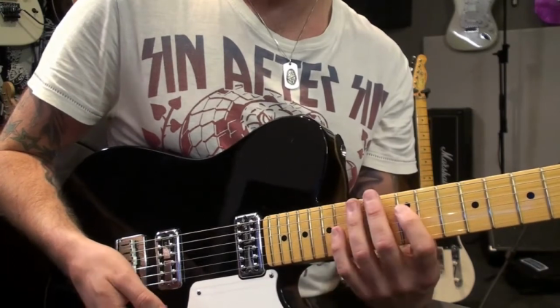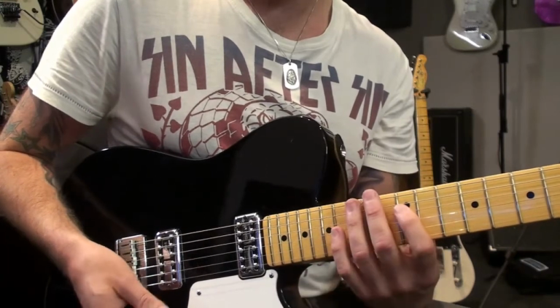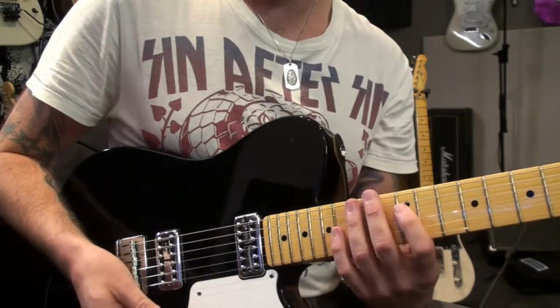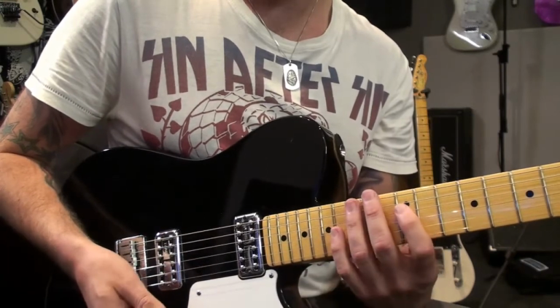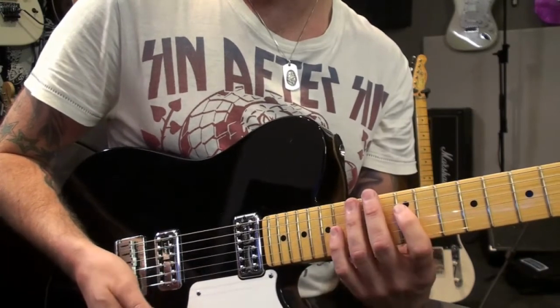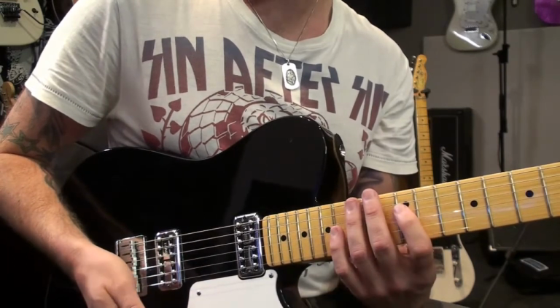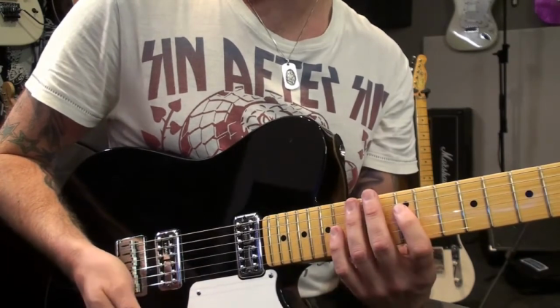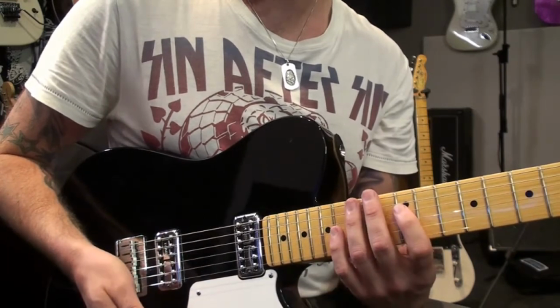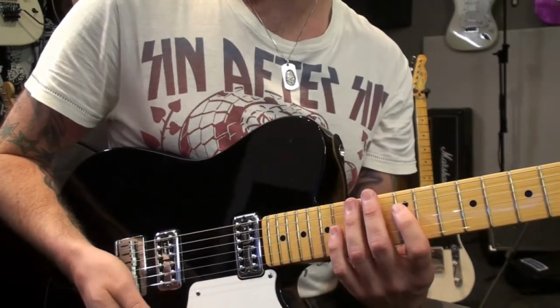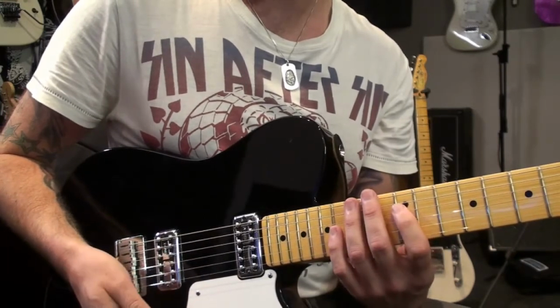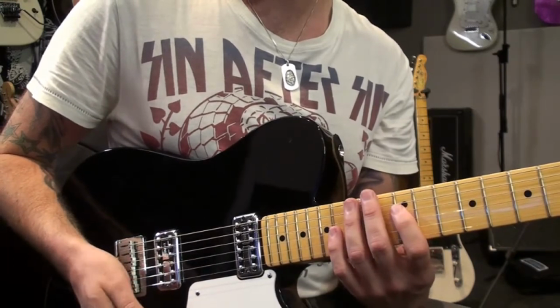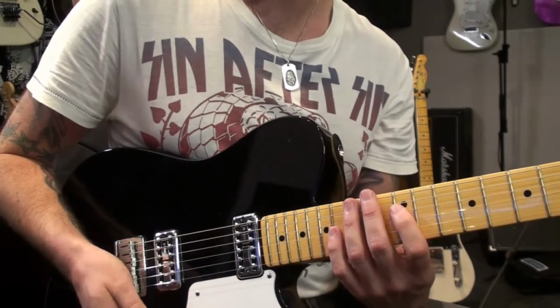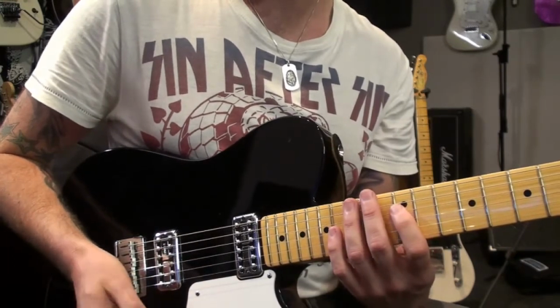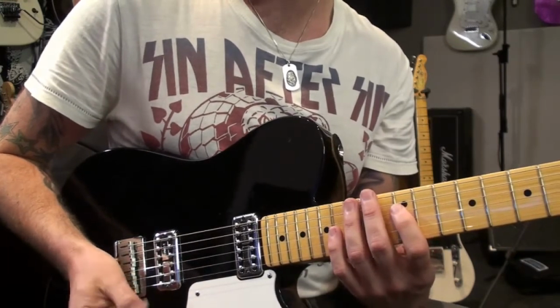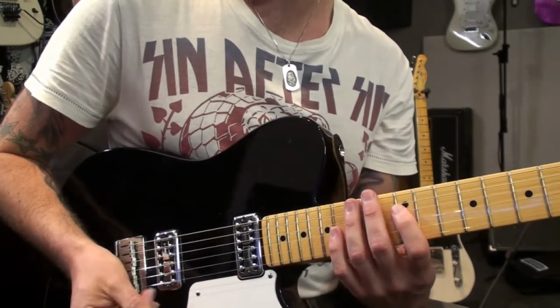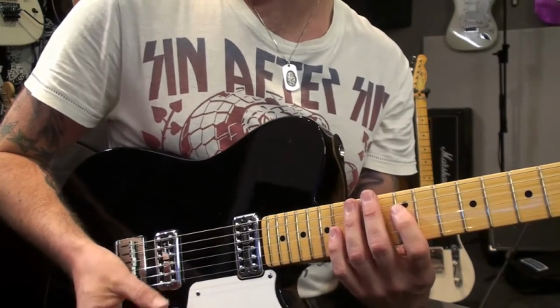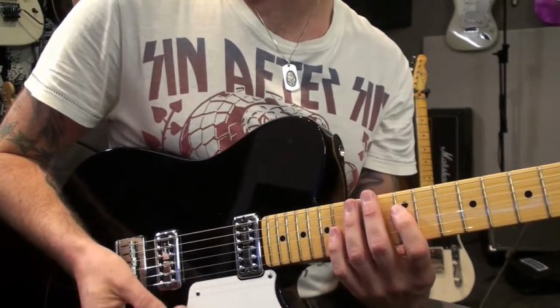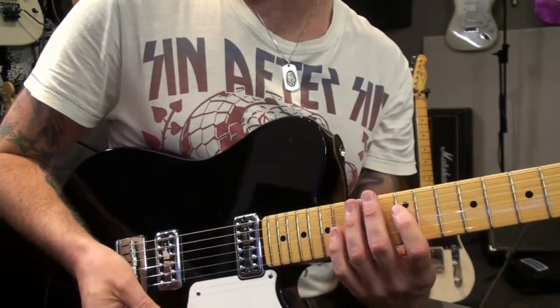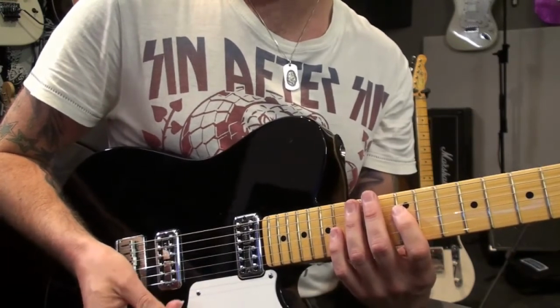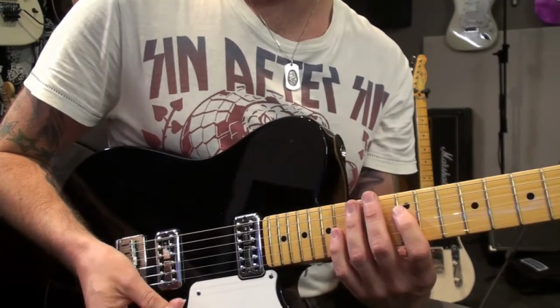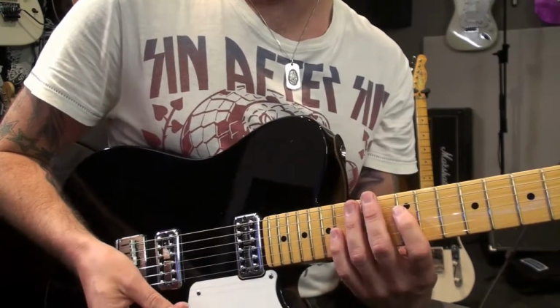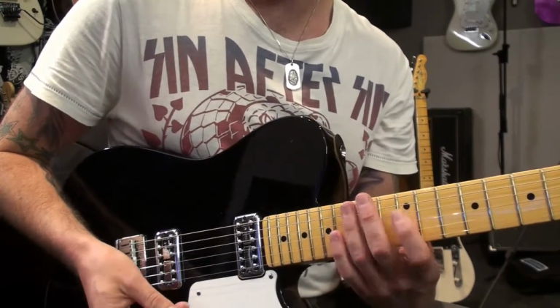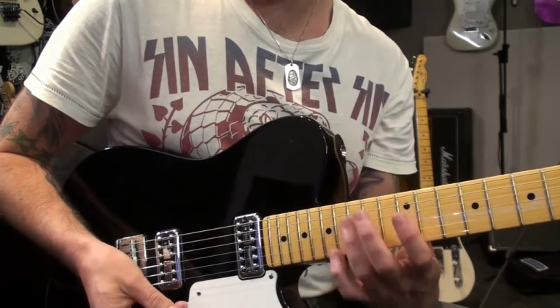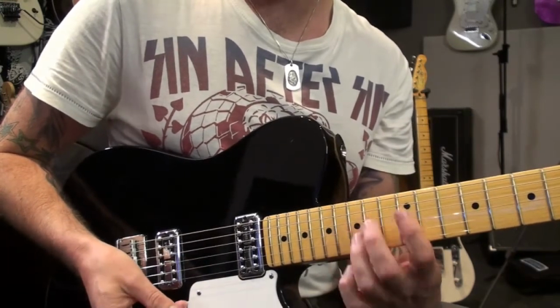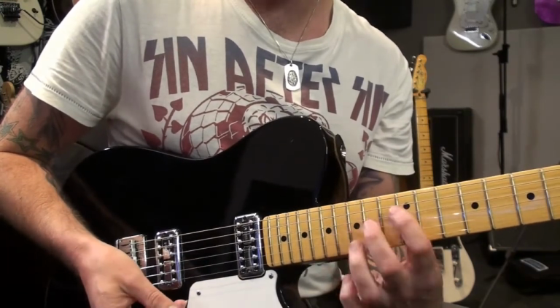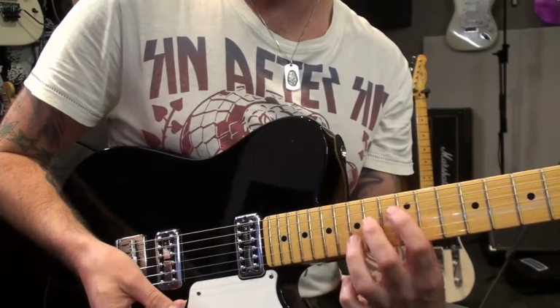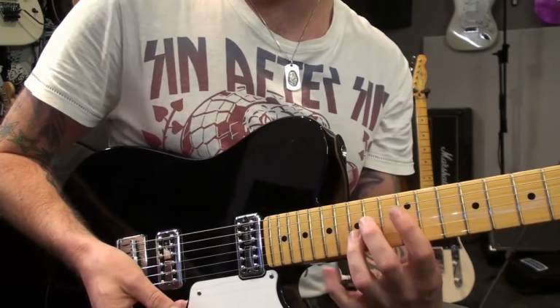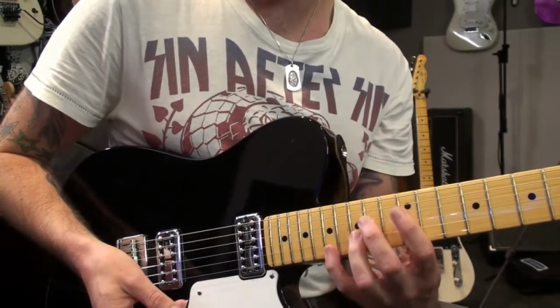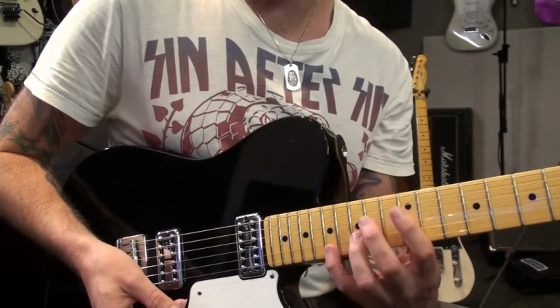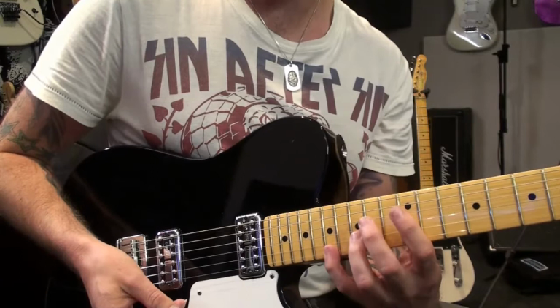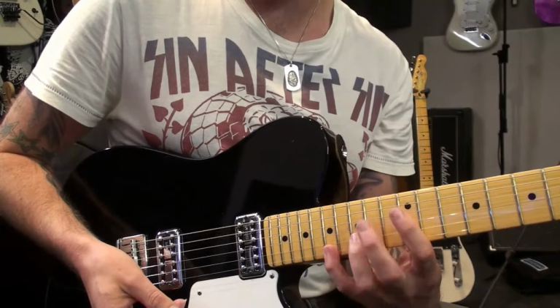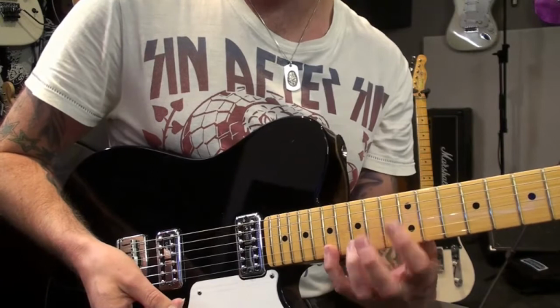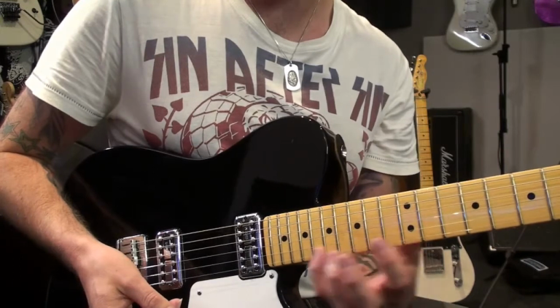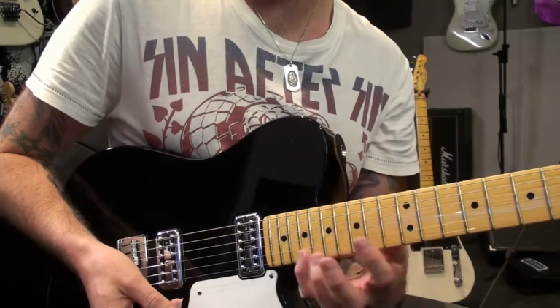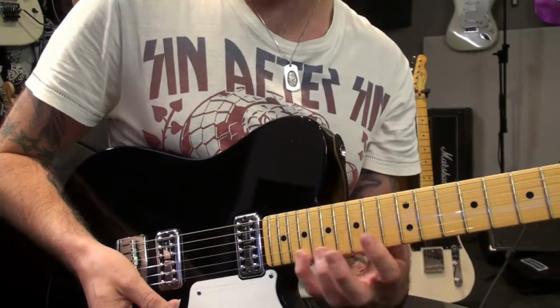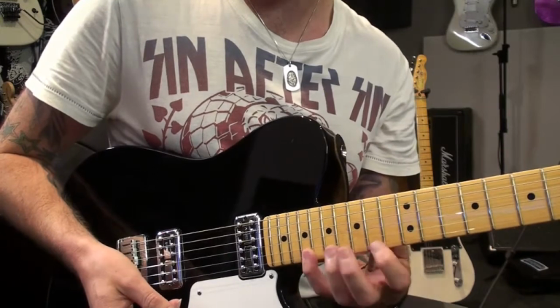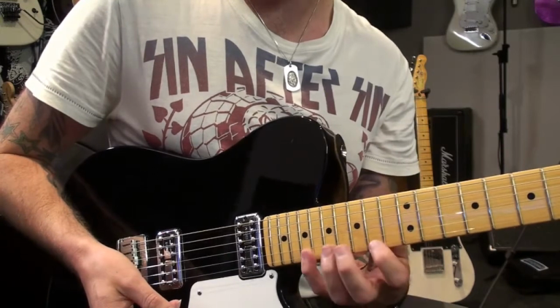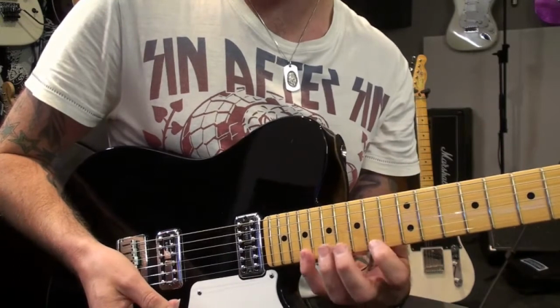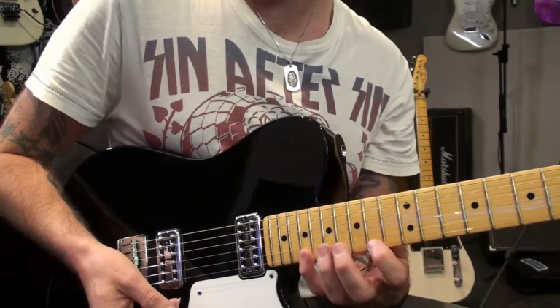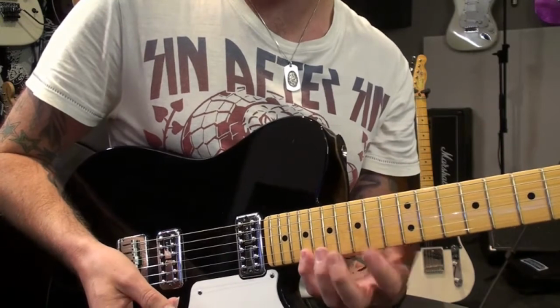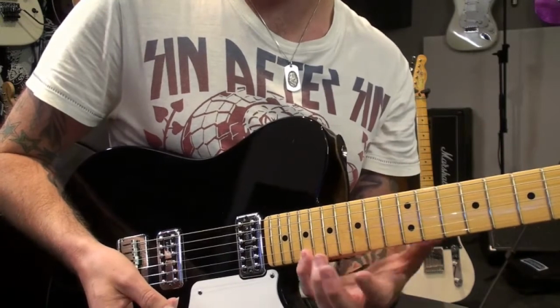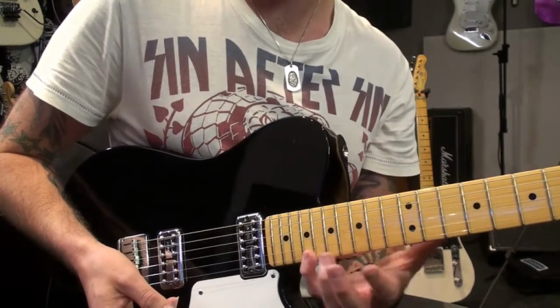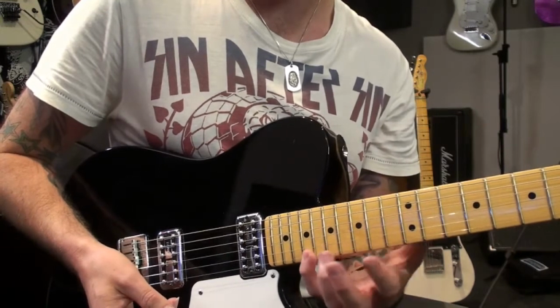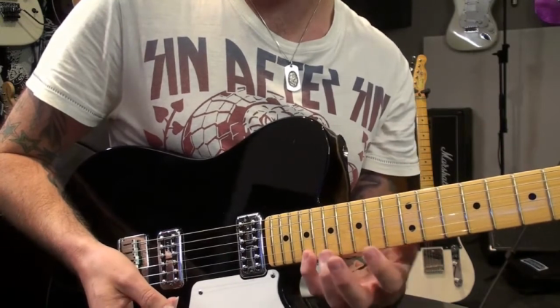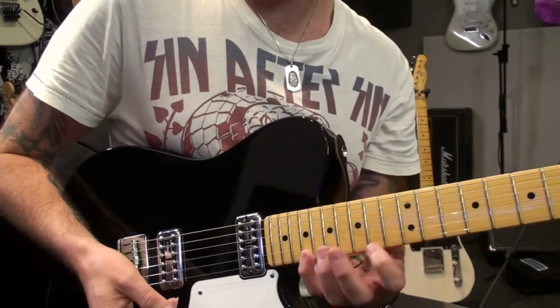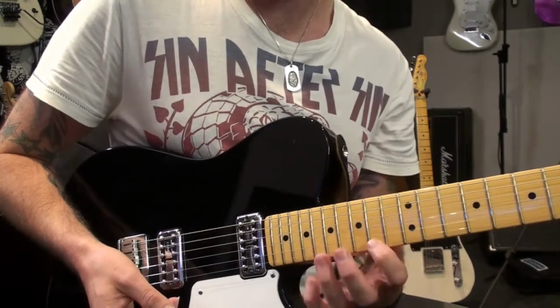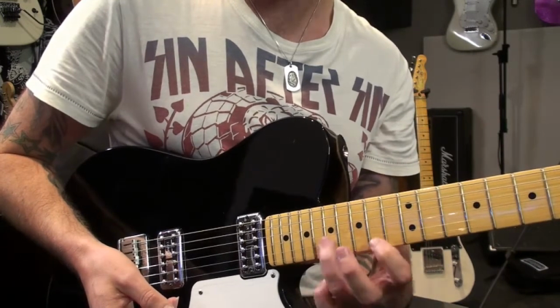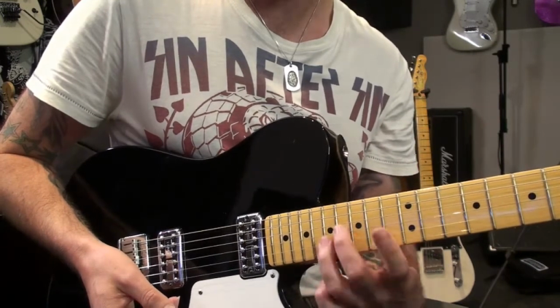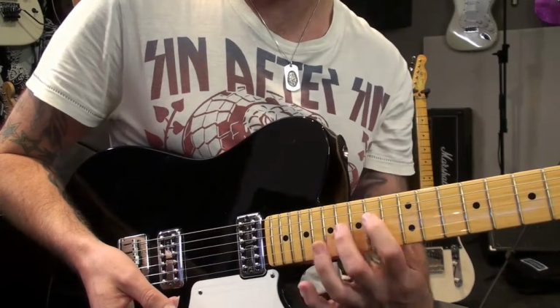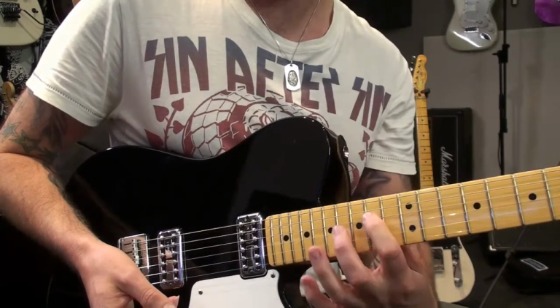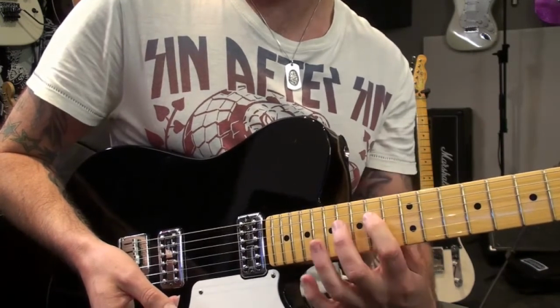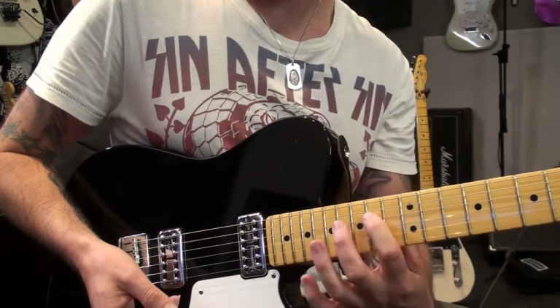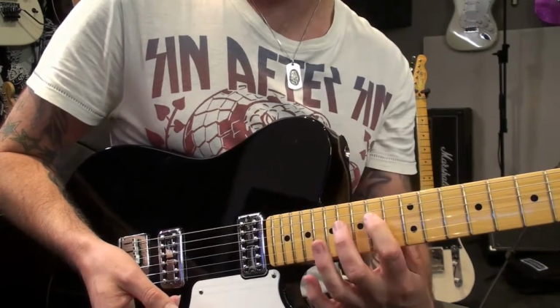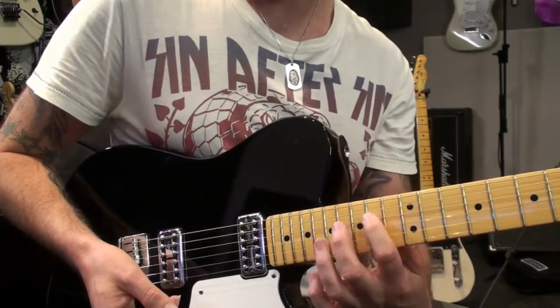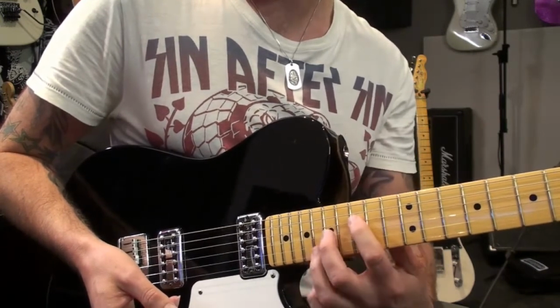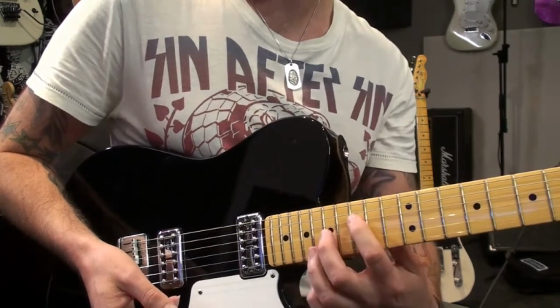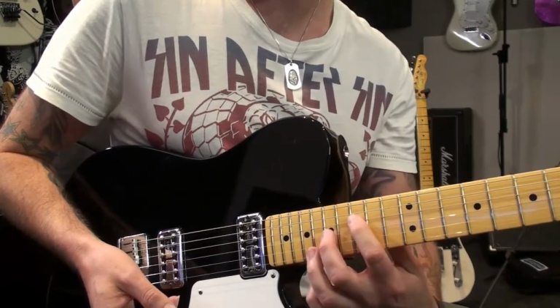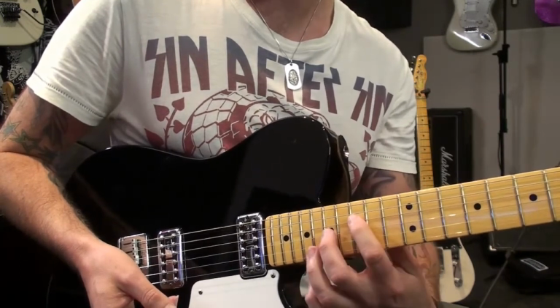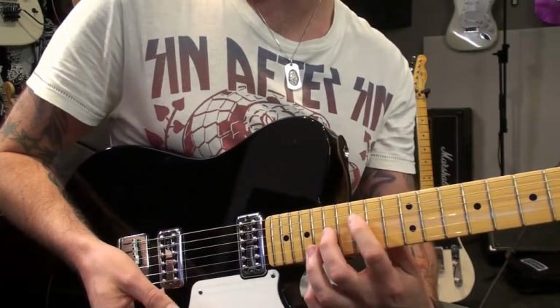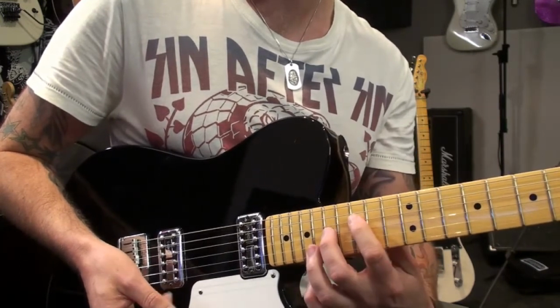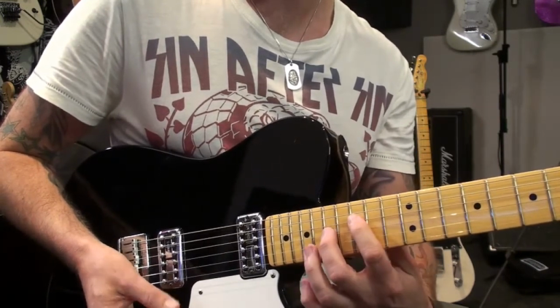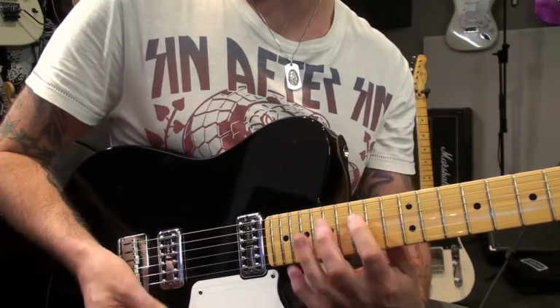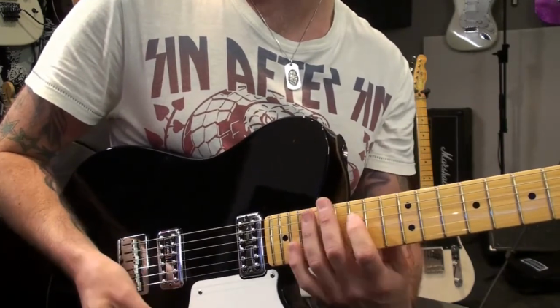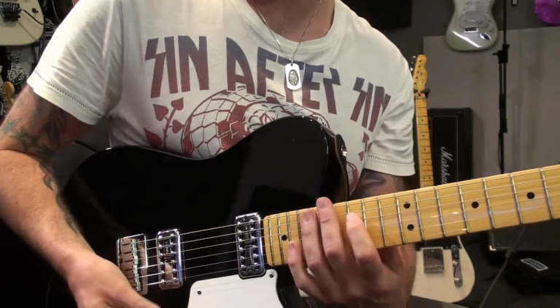Another way you can do it is to slide up, alternating by sliding on the top part of the arpeggio - the highest note - and then moving on the bottom note.